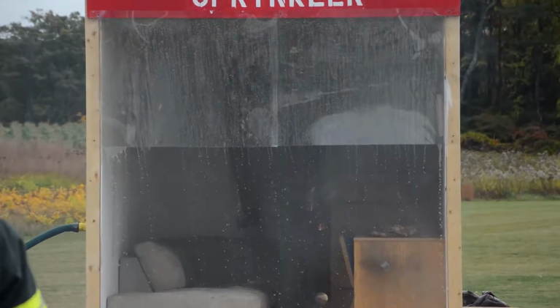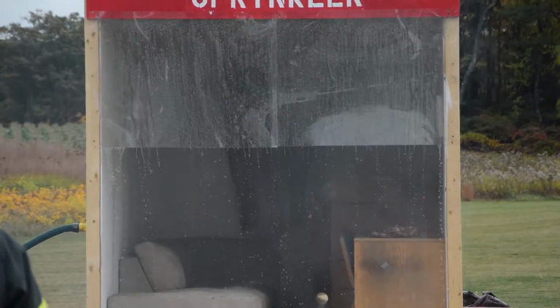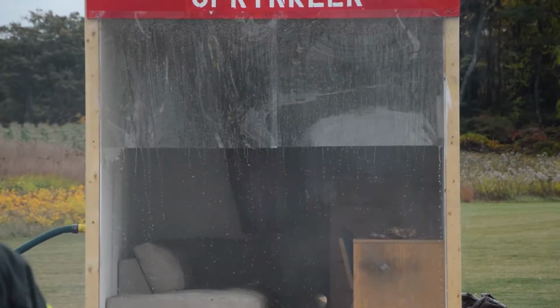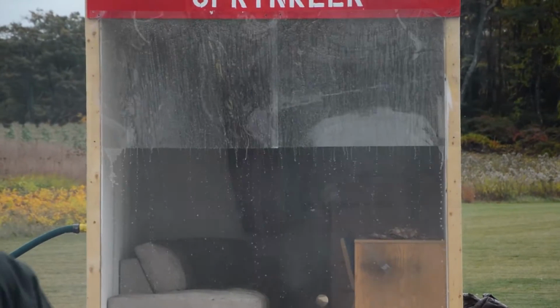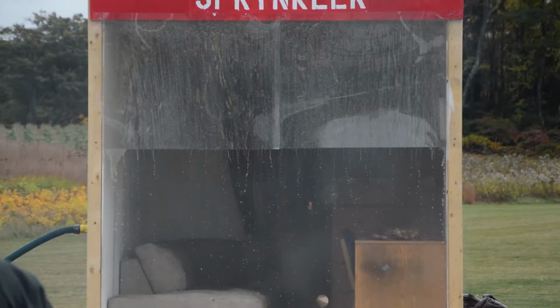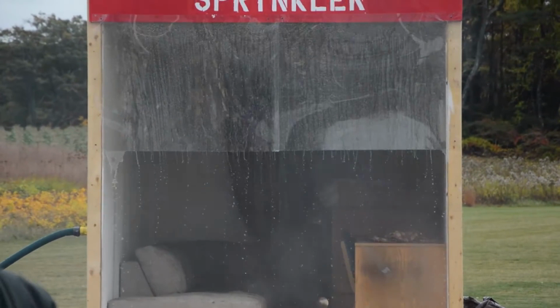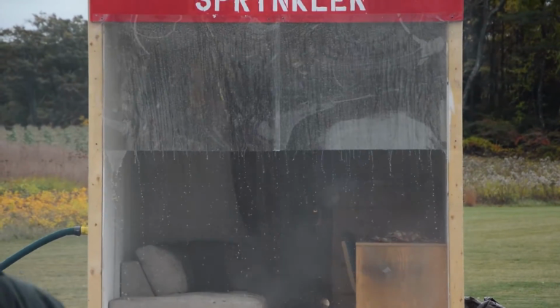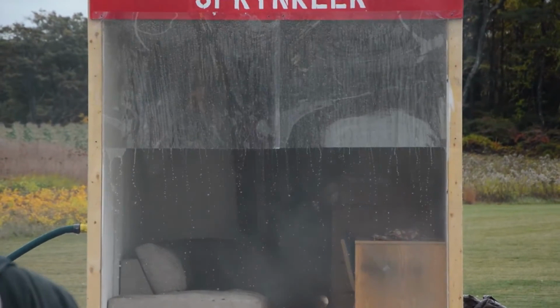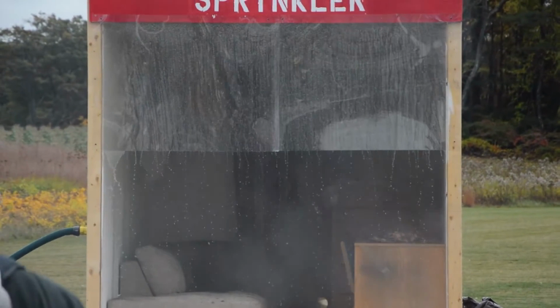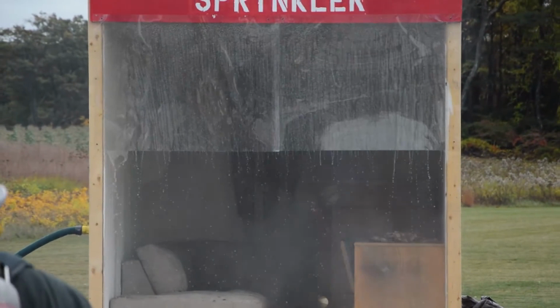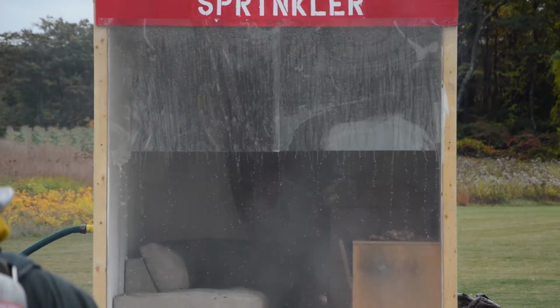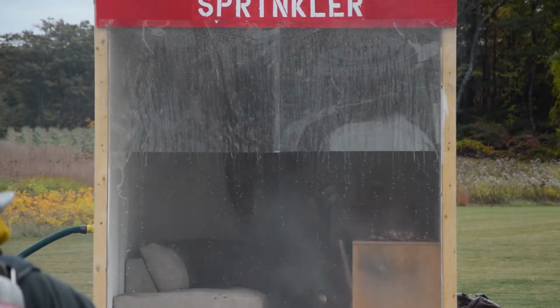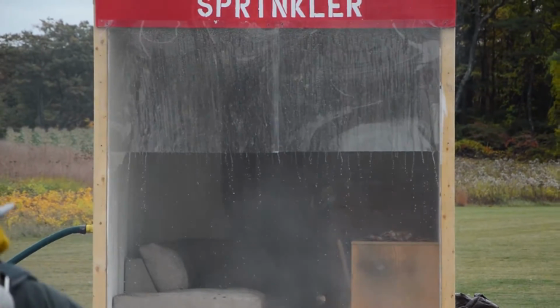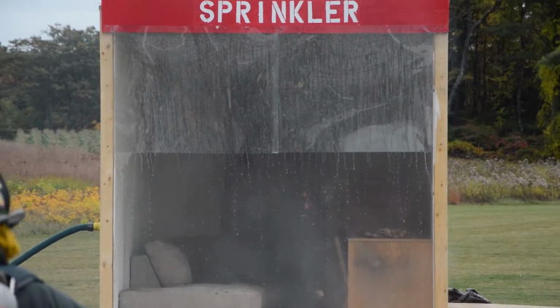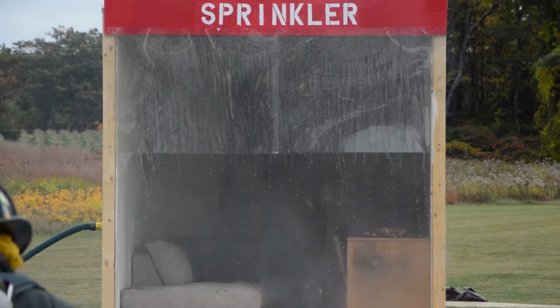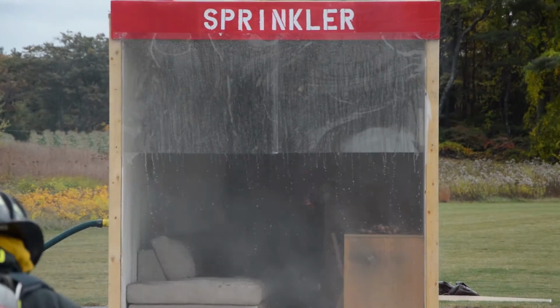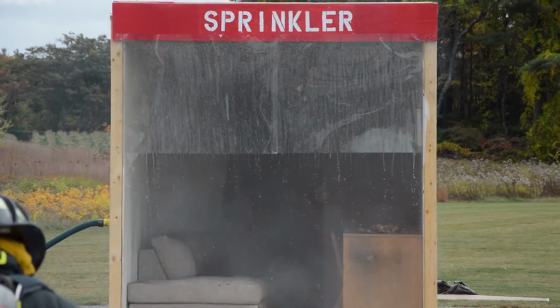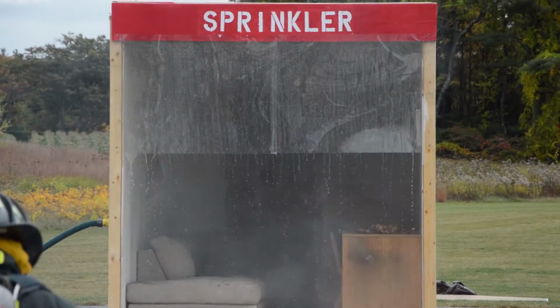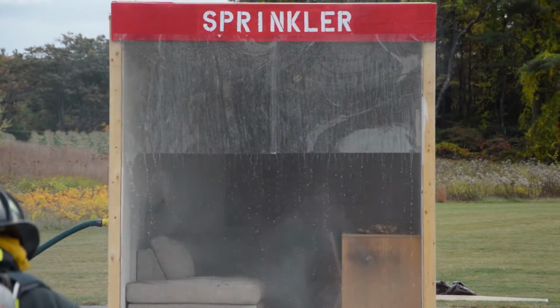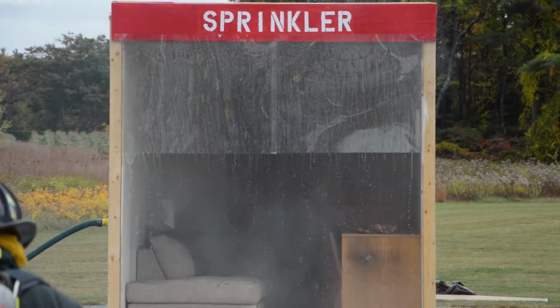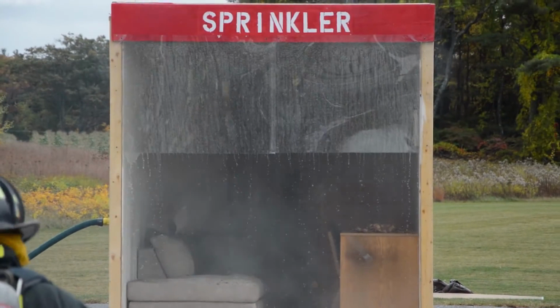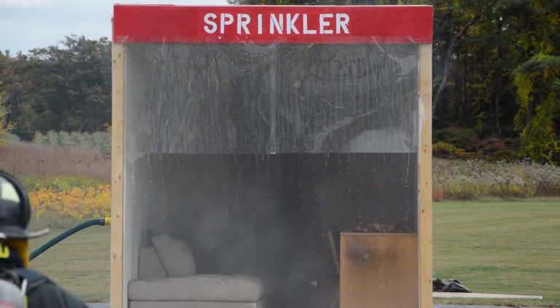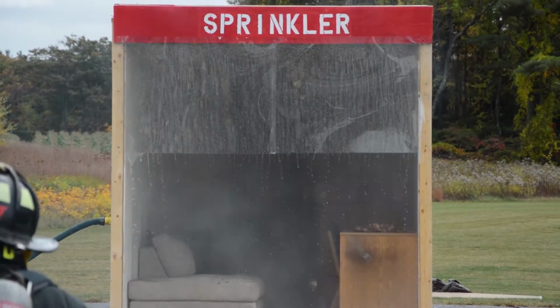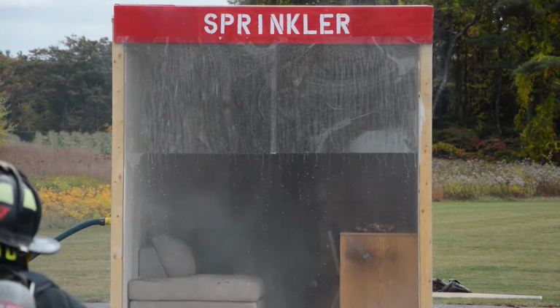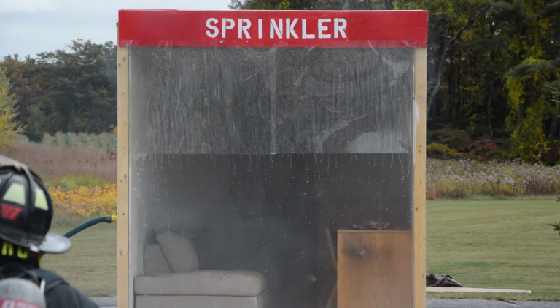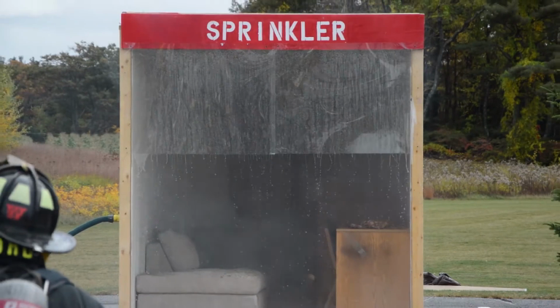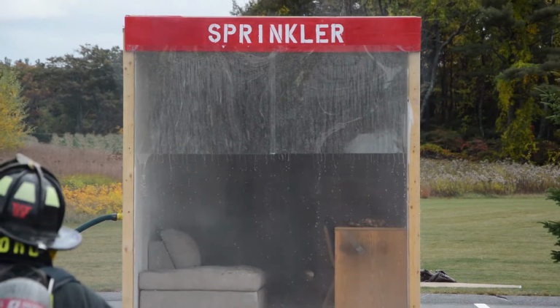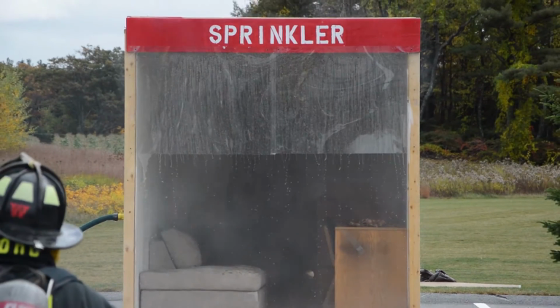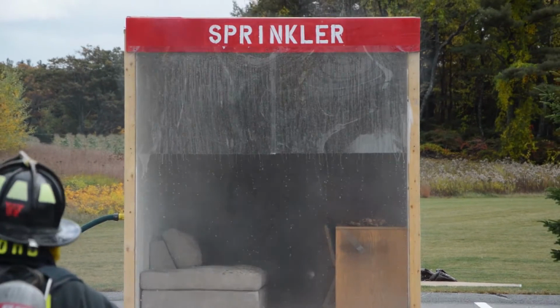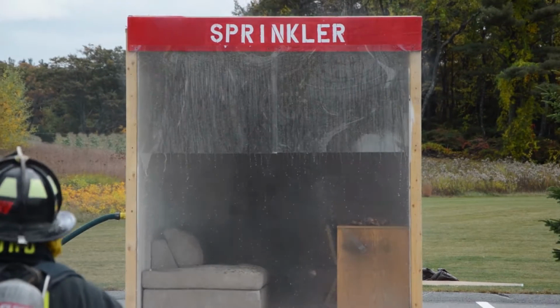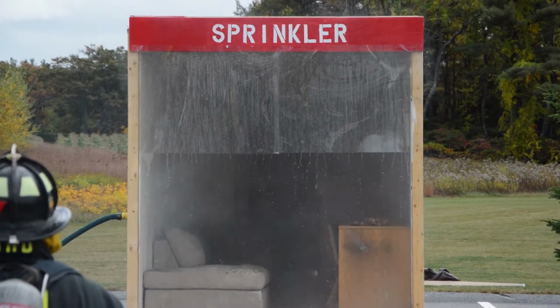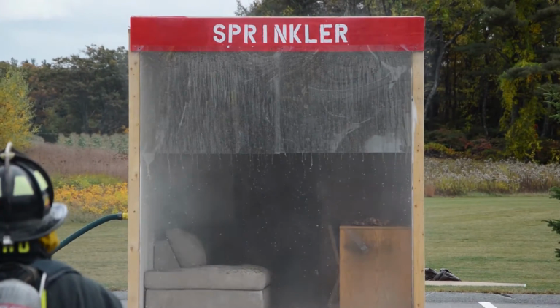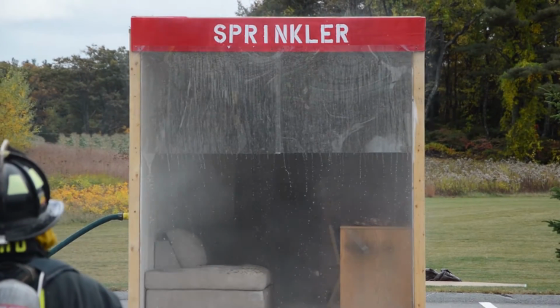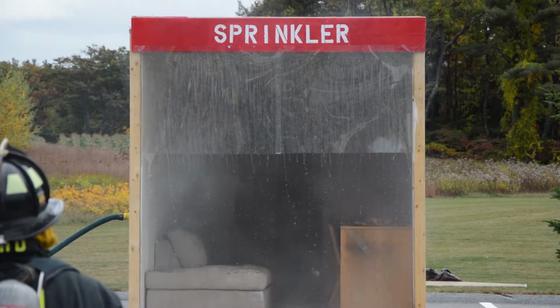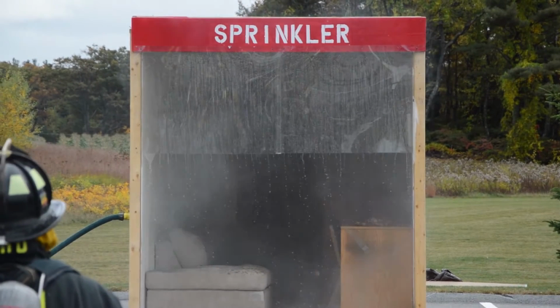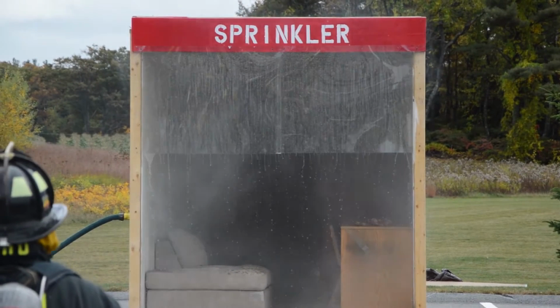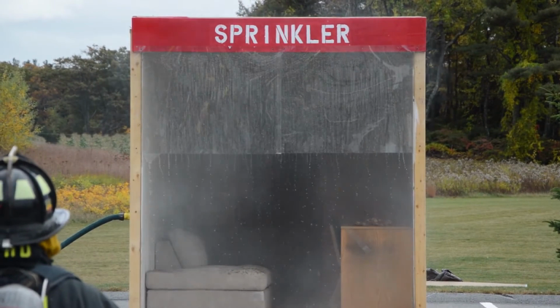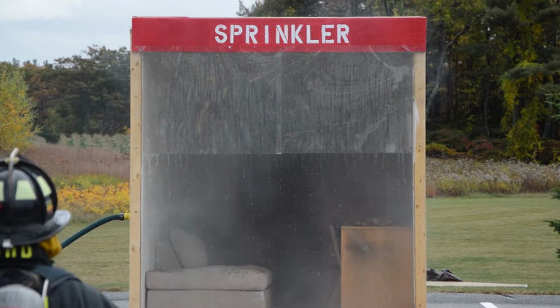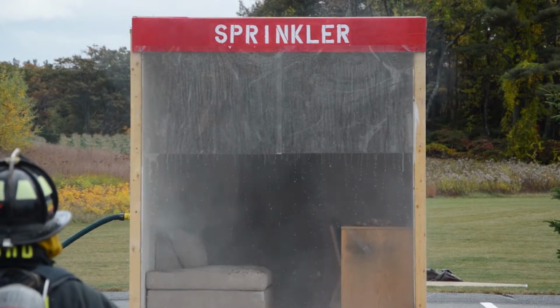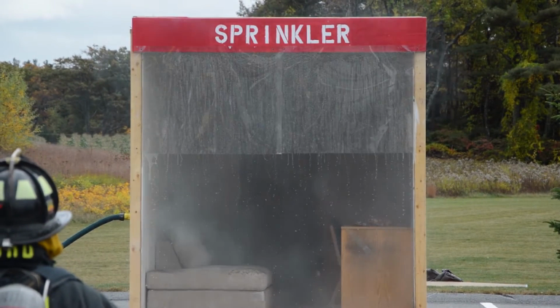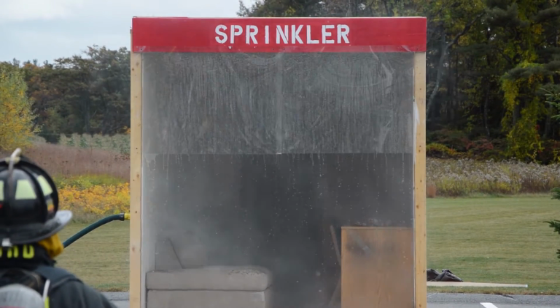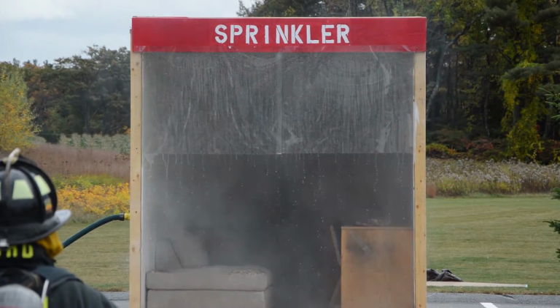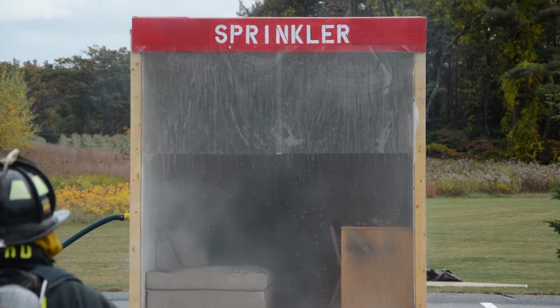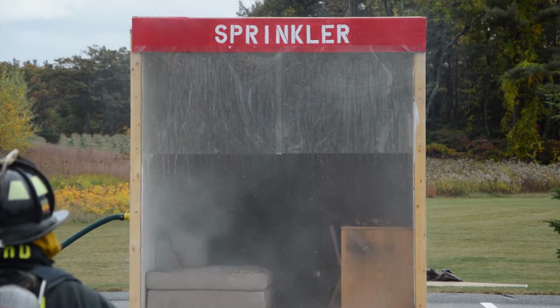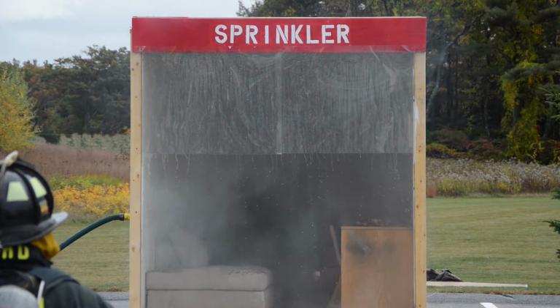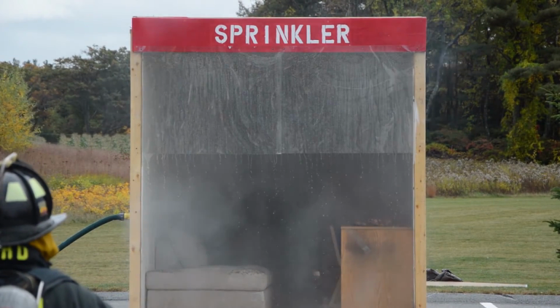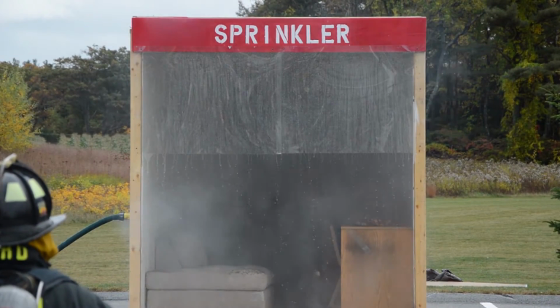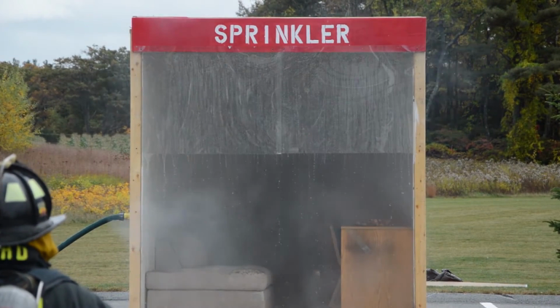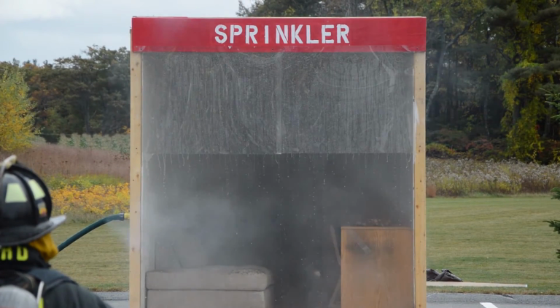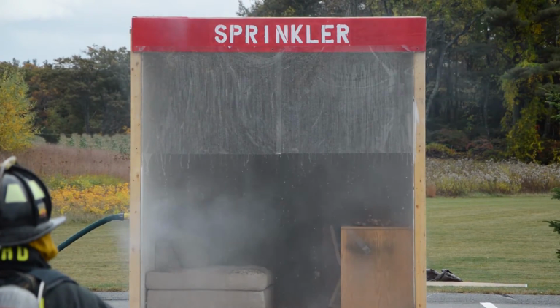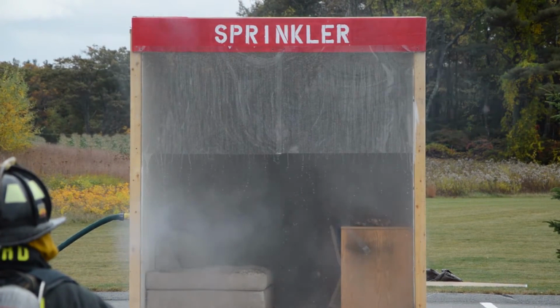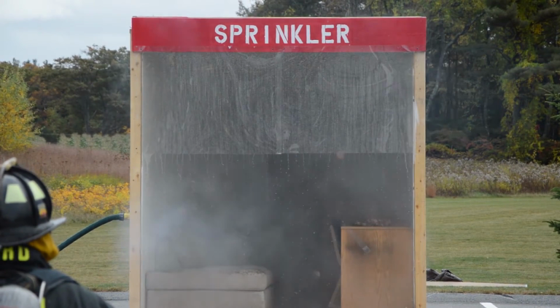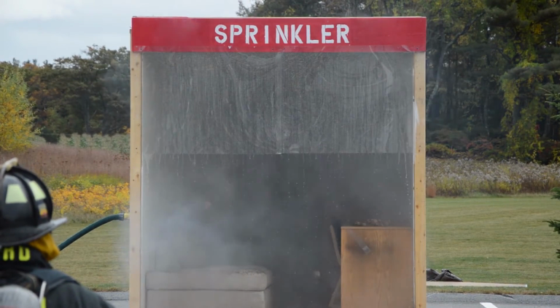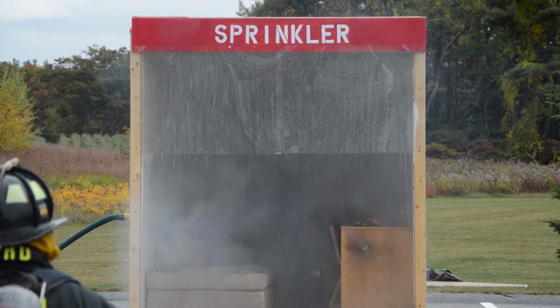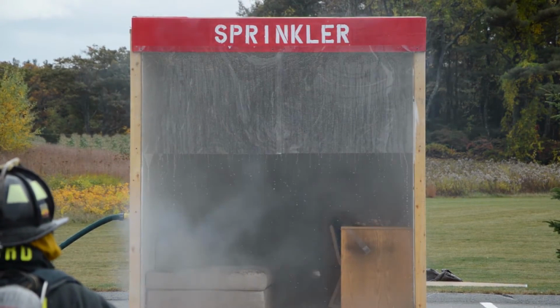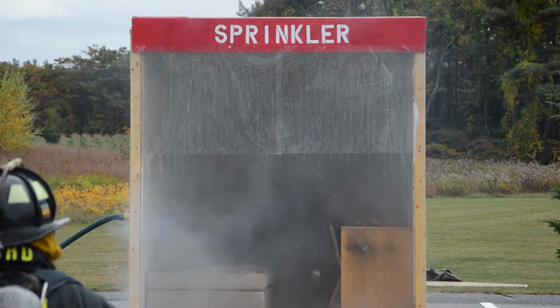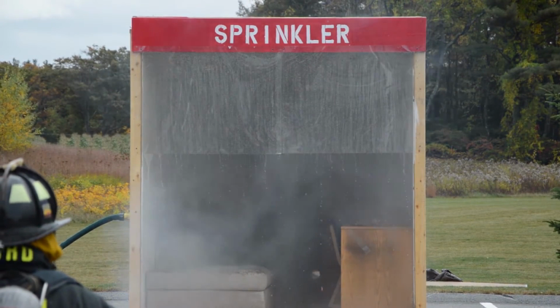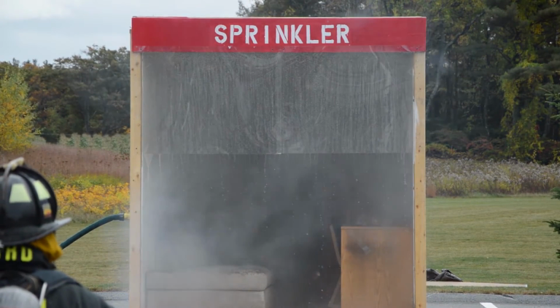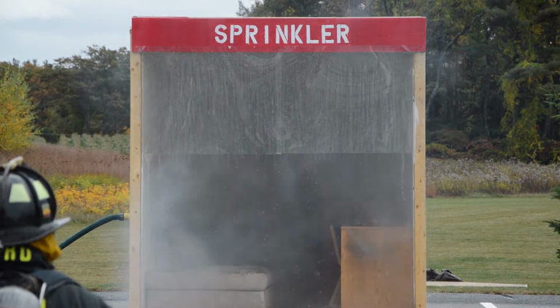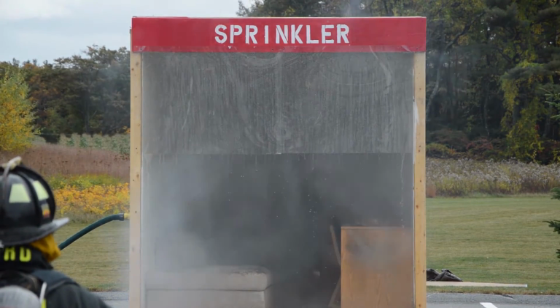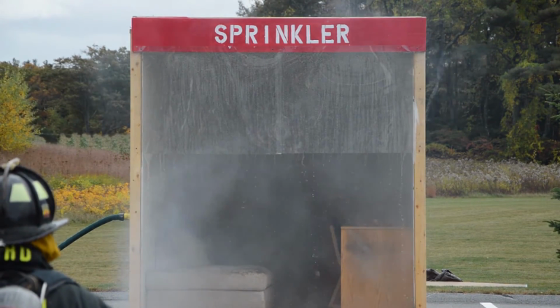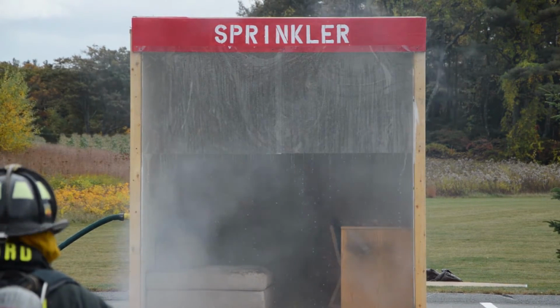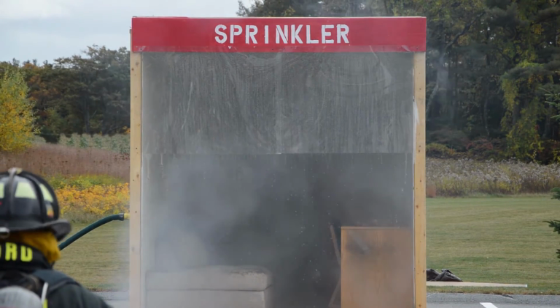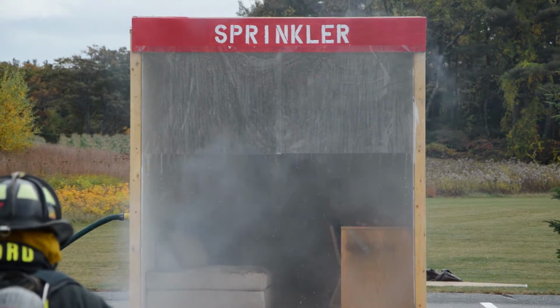The sprinkler has been activated and you can have the fire under control. The sprinkler has been activated at 15 gallons of water per minute.